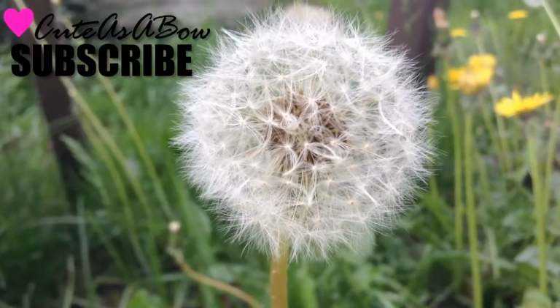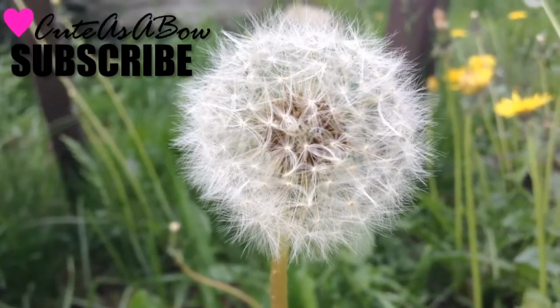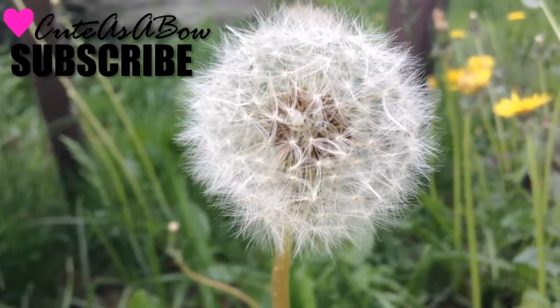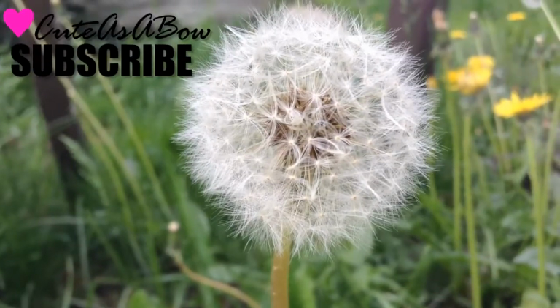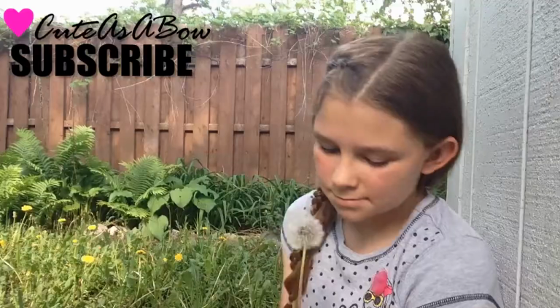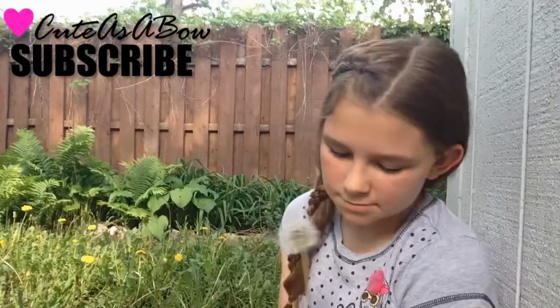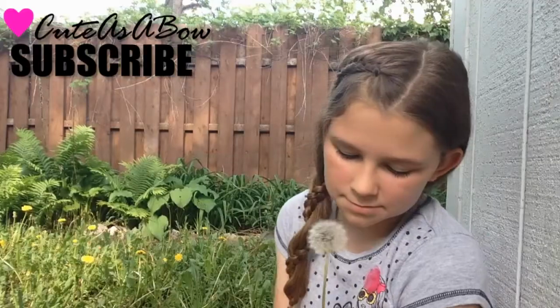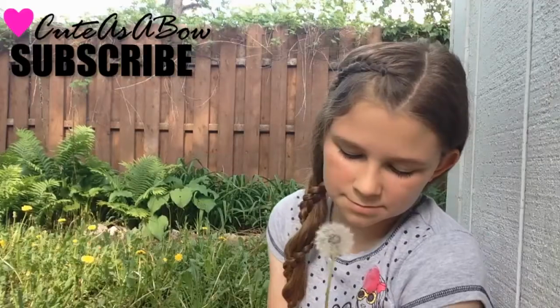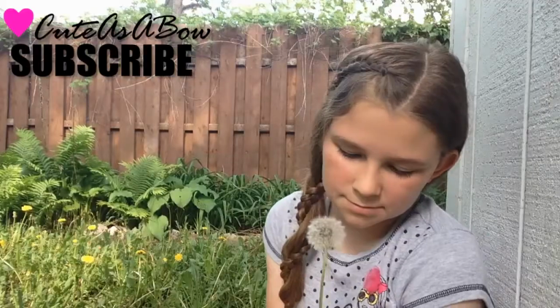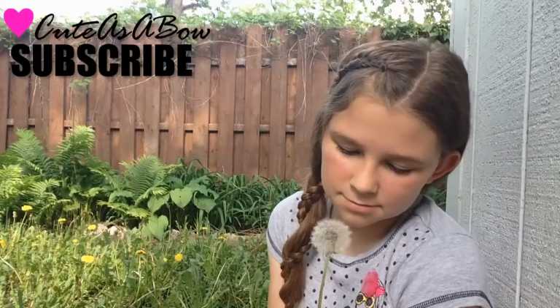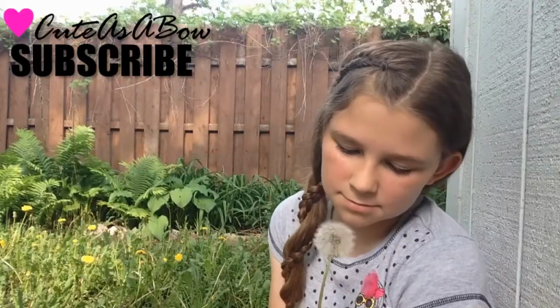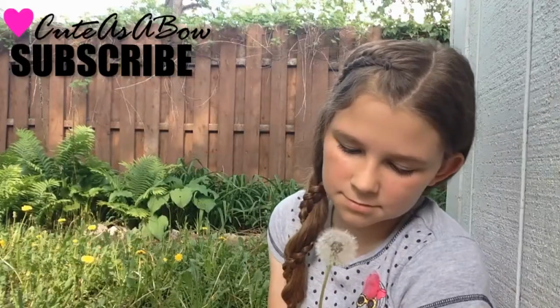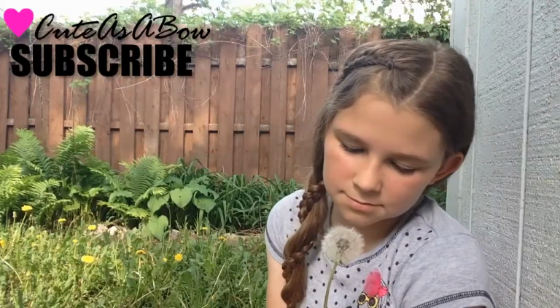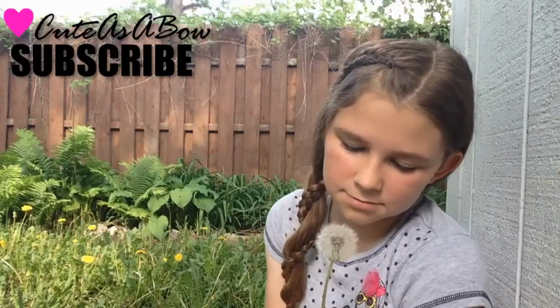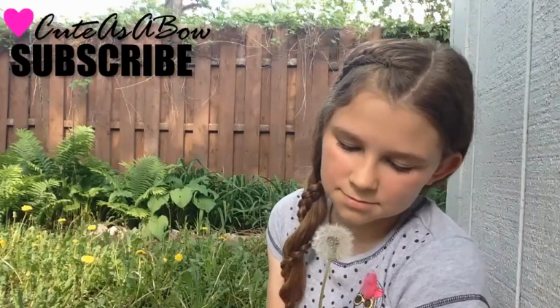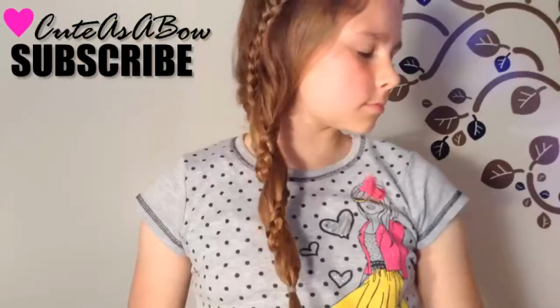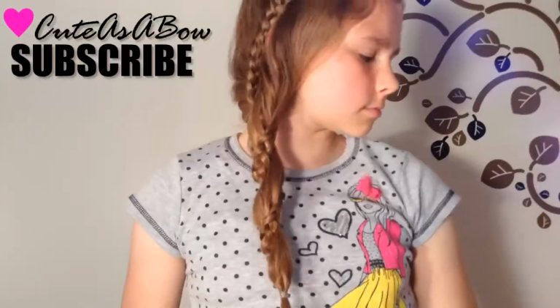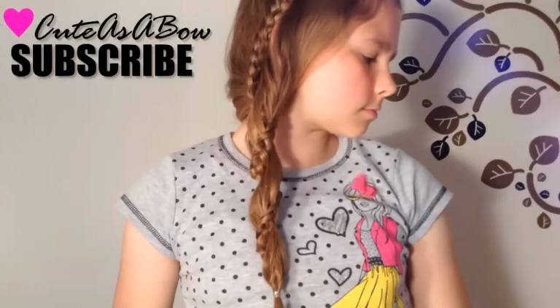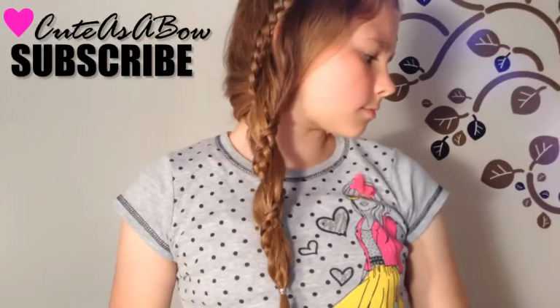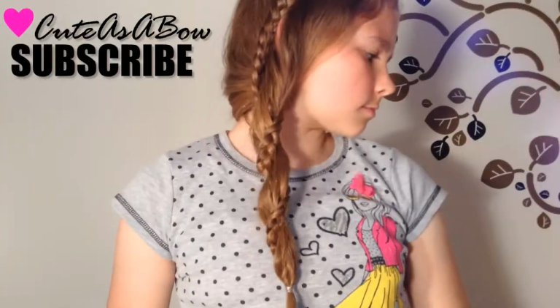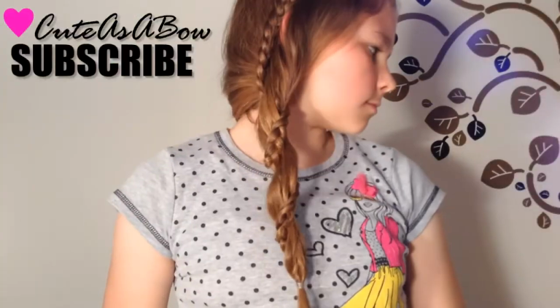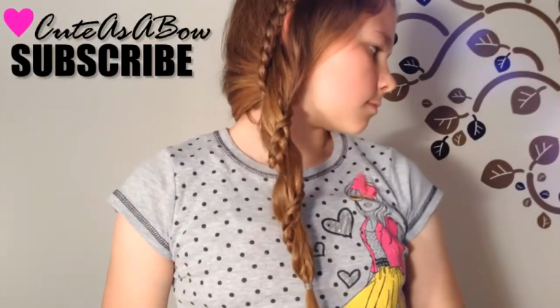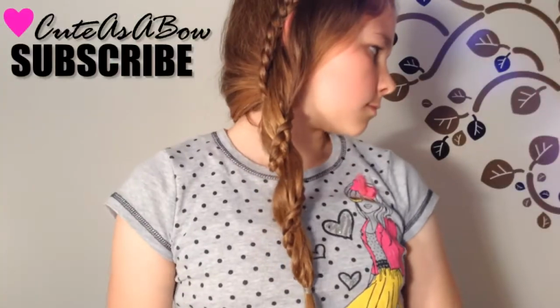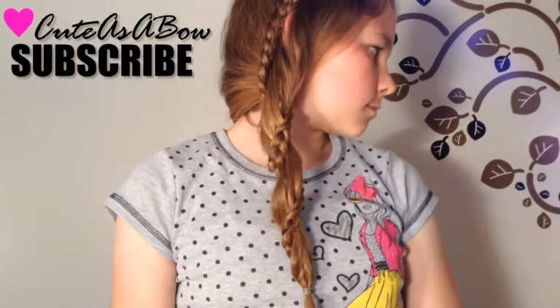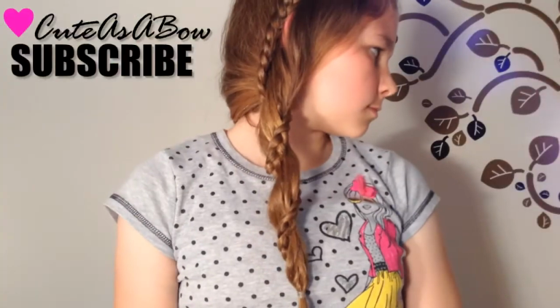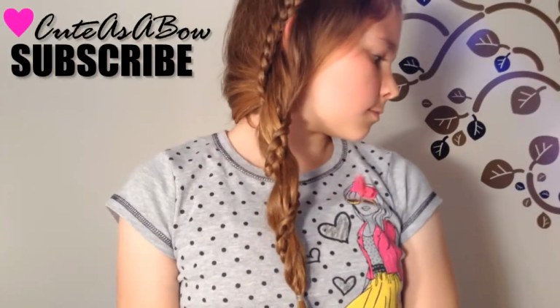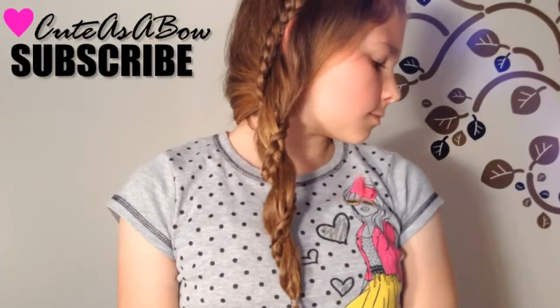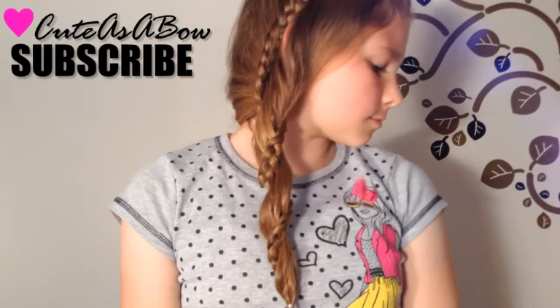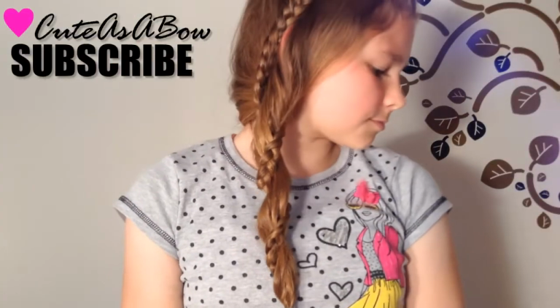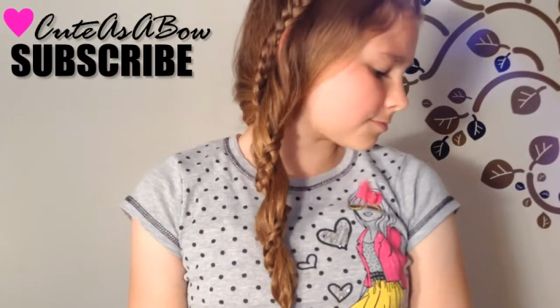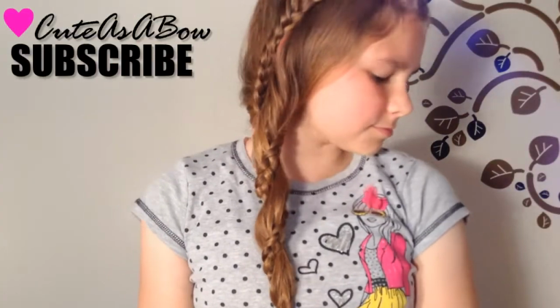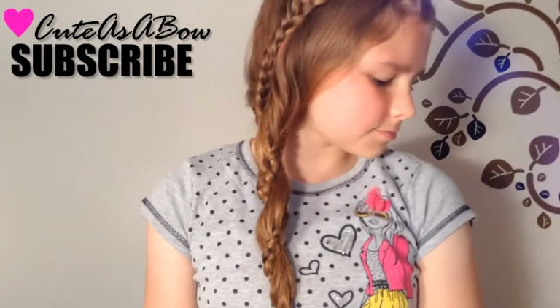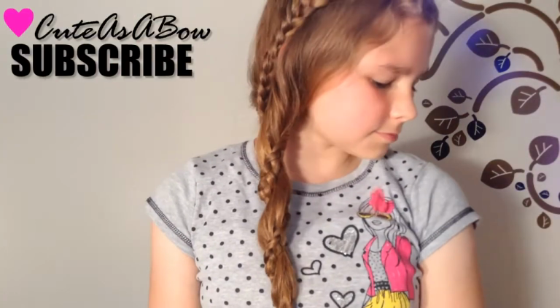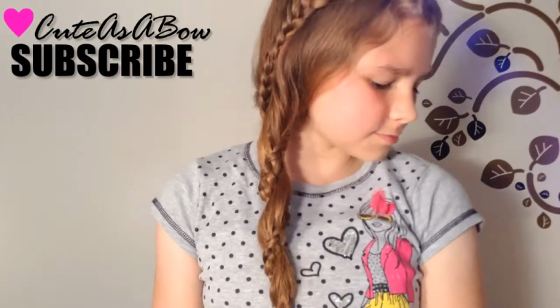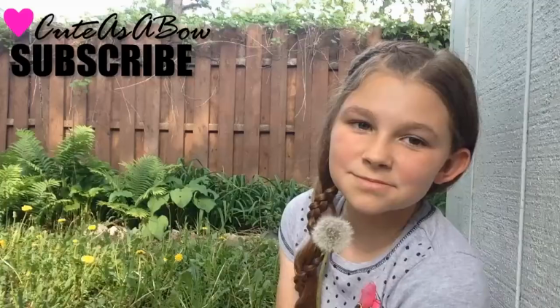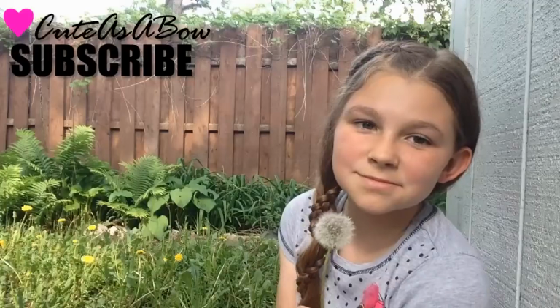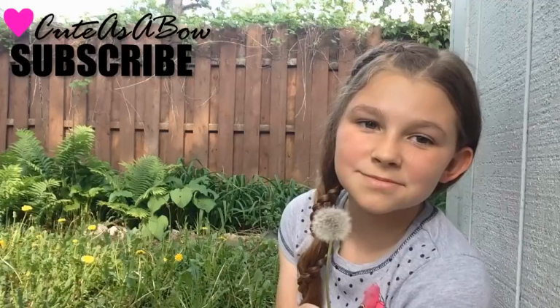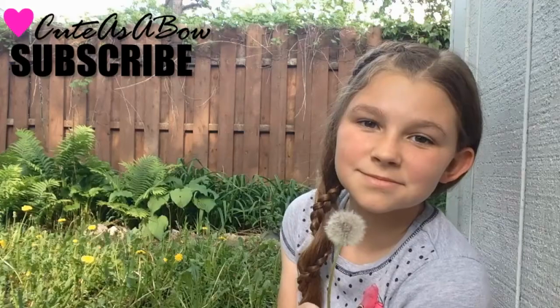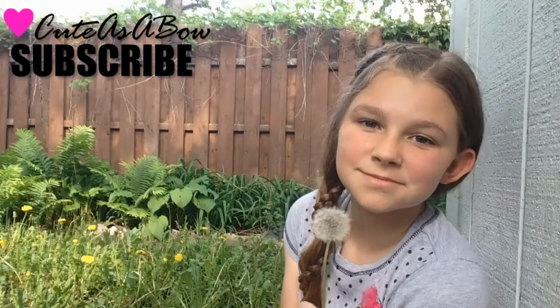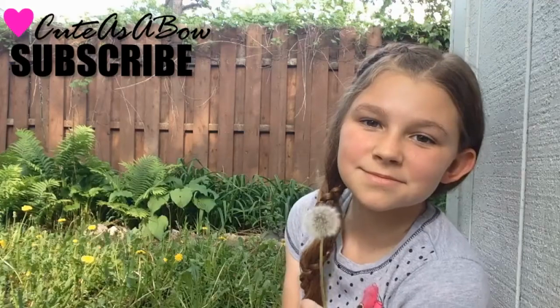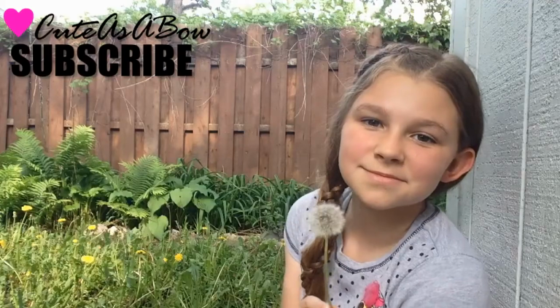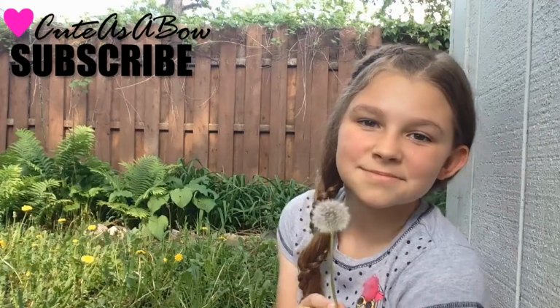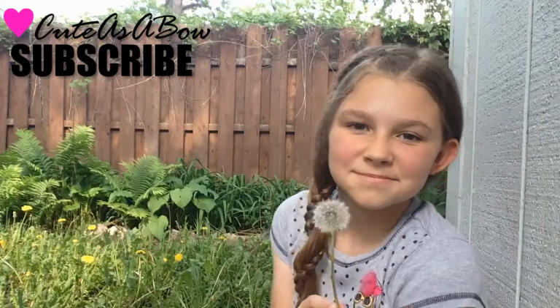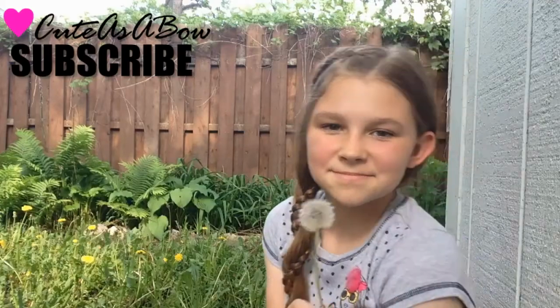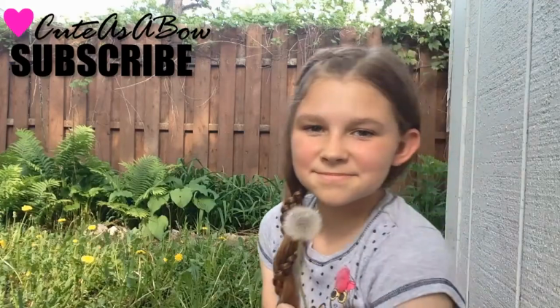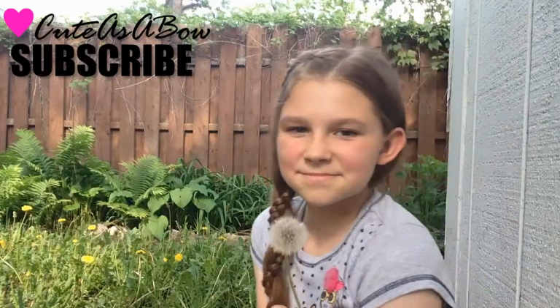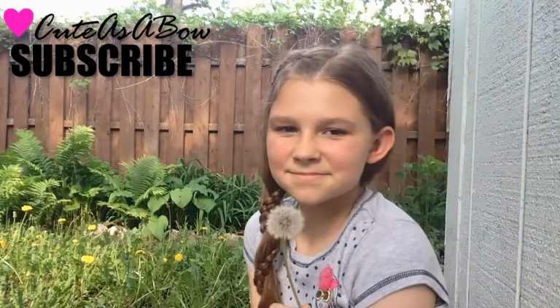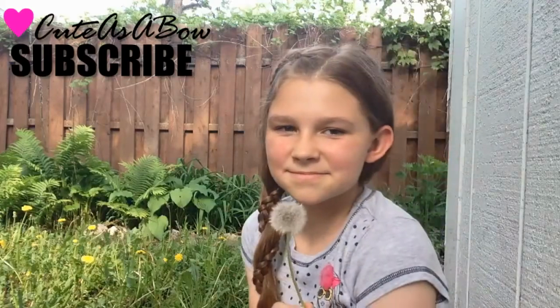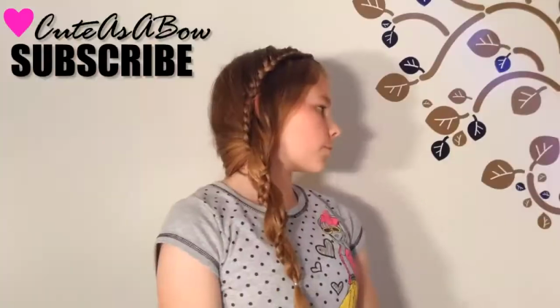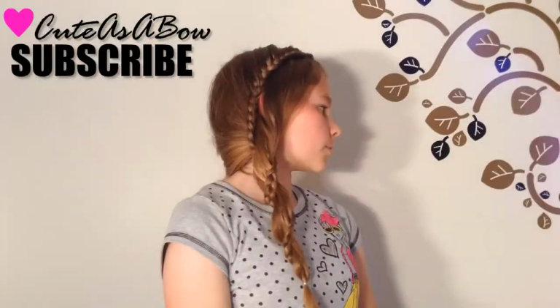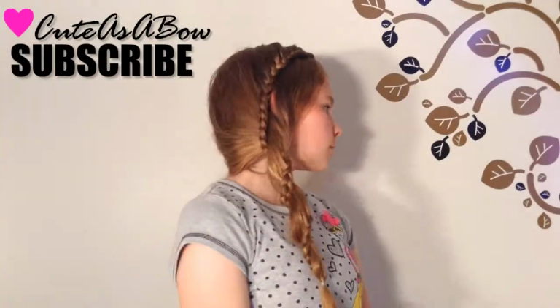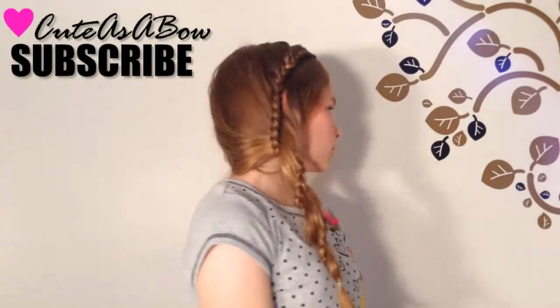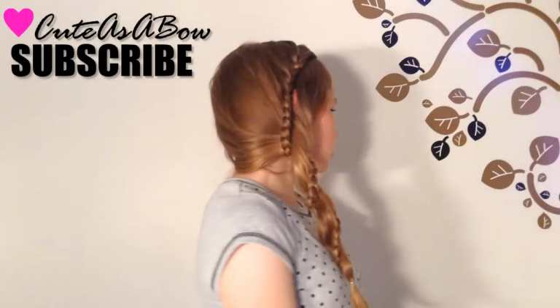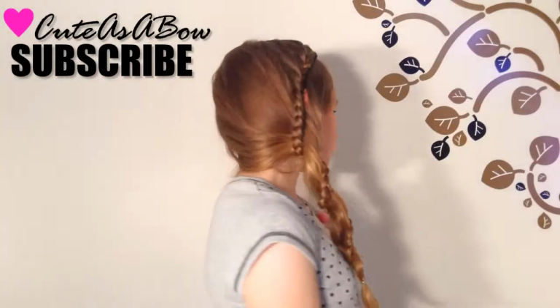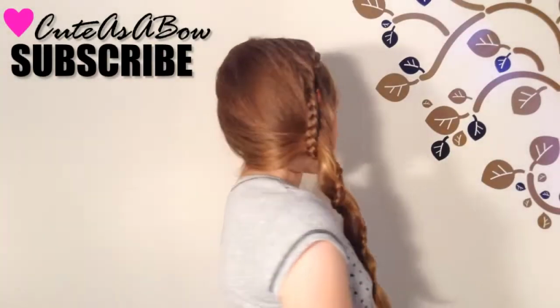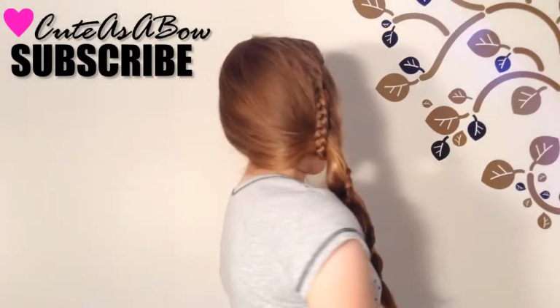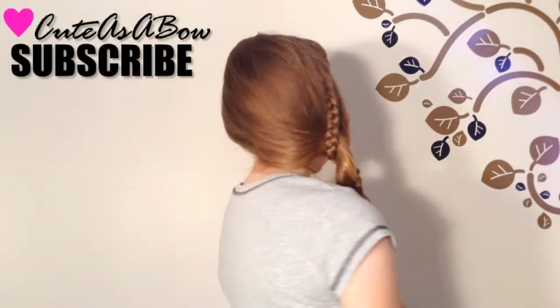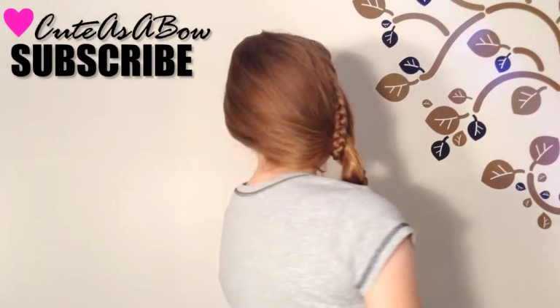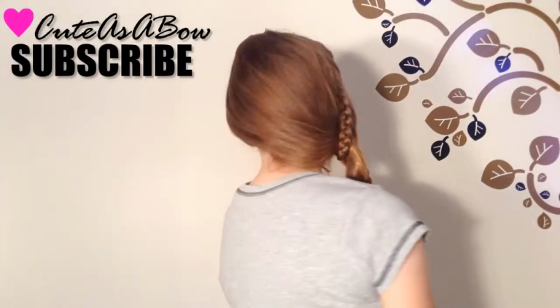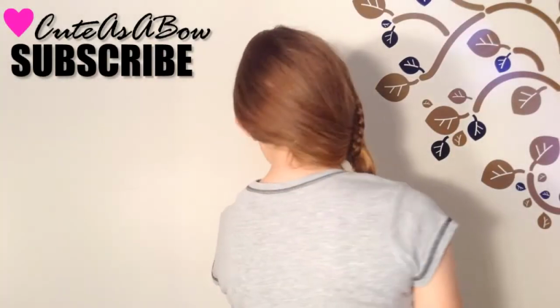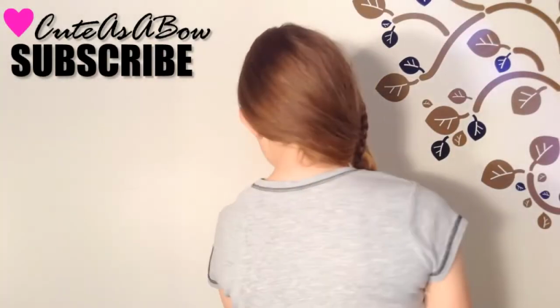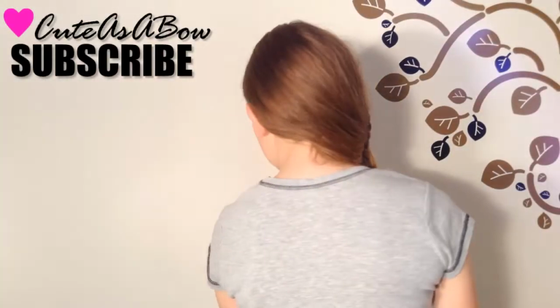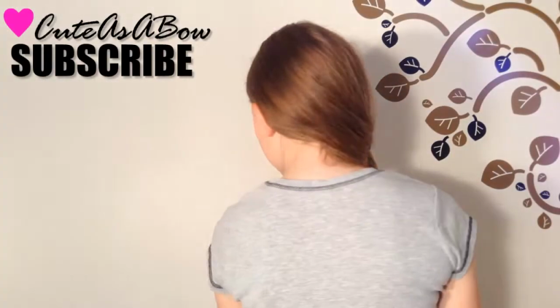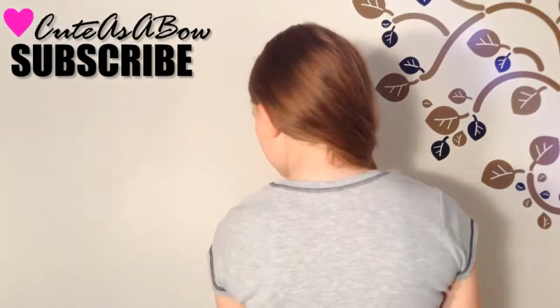This is a beautiful style for really long hair. My hair is an exception, but it's not exactly long enough.